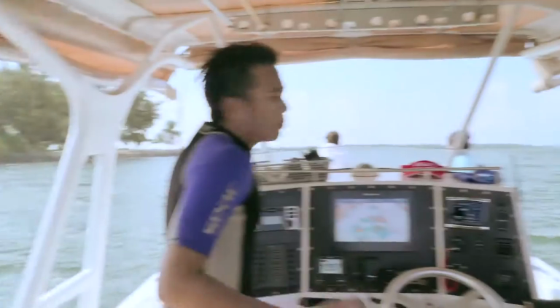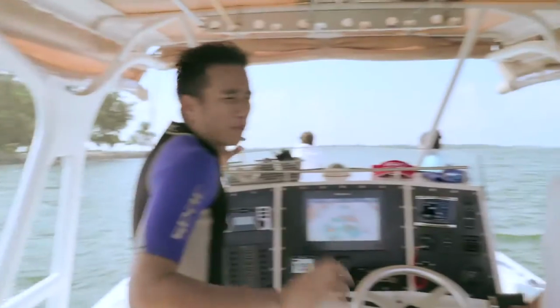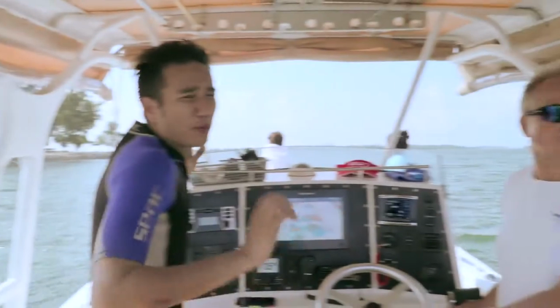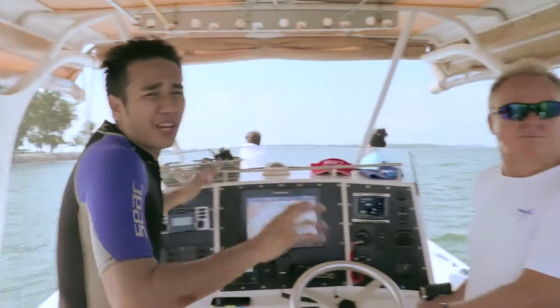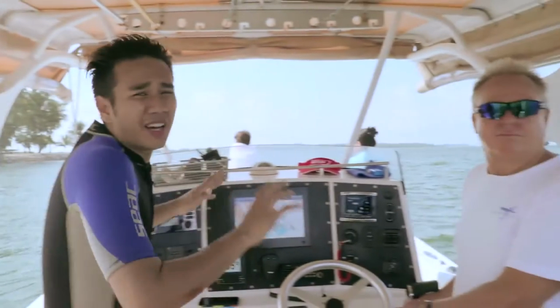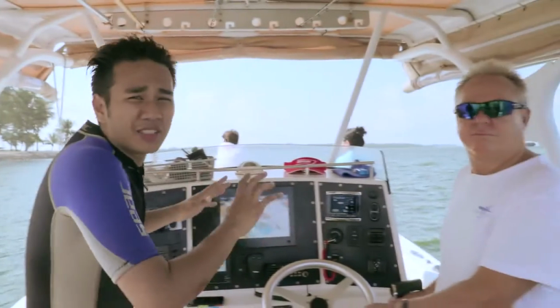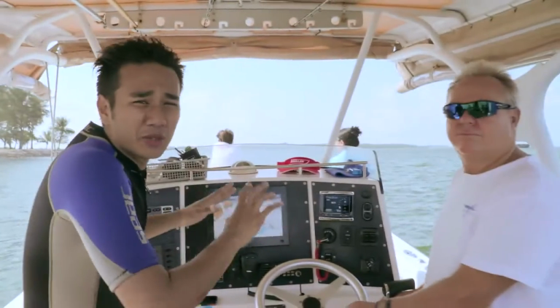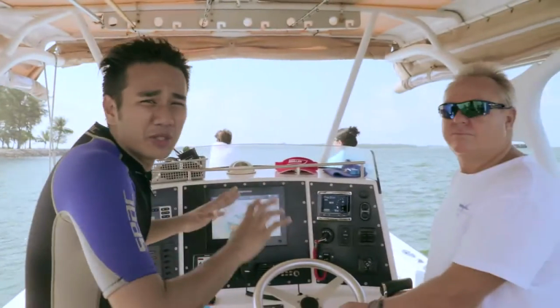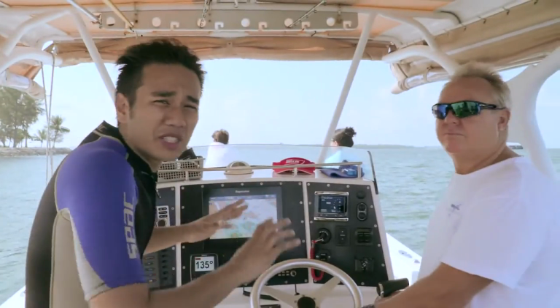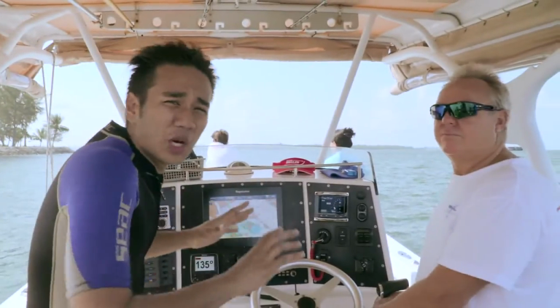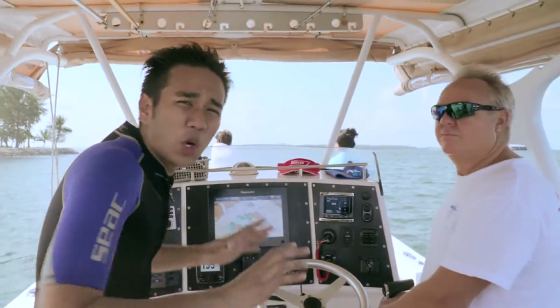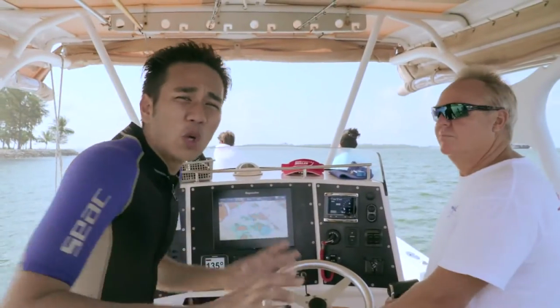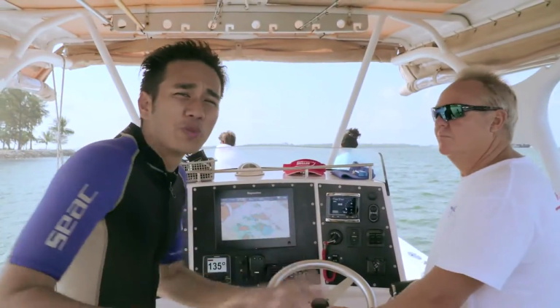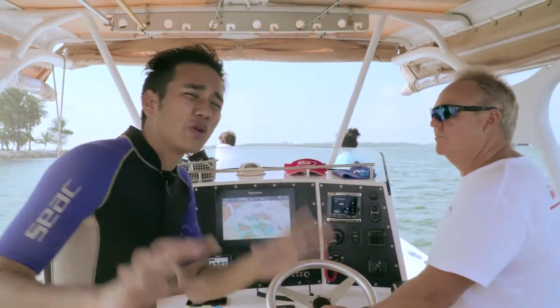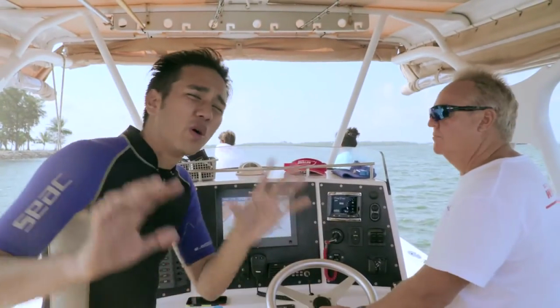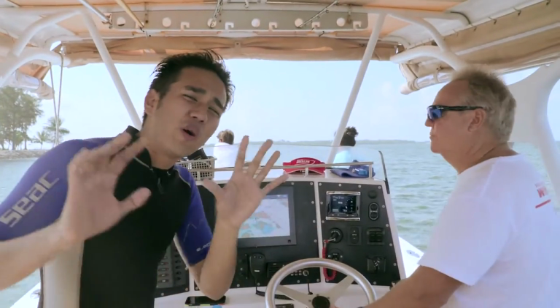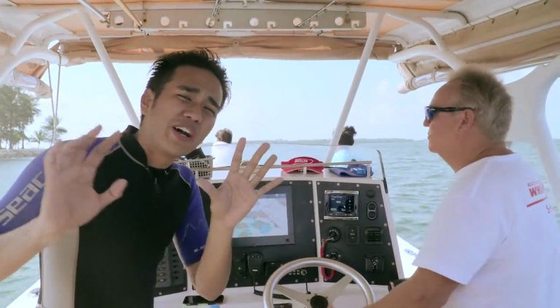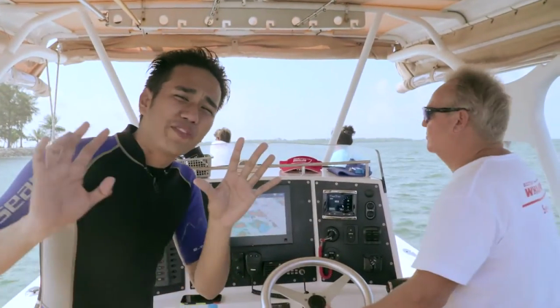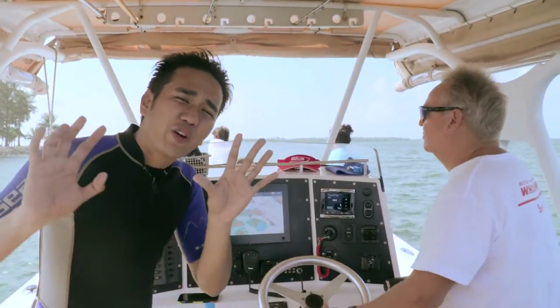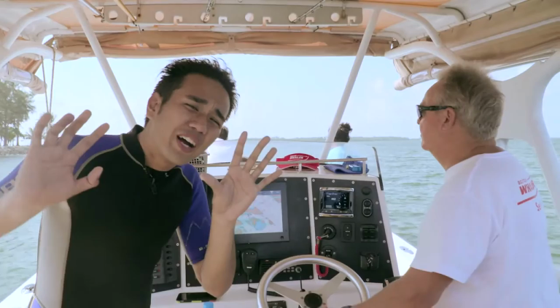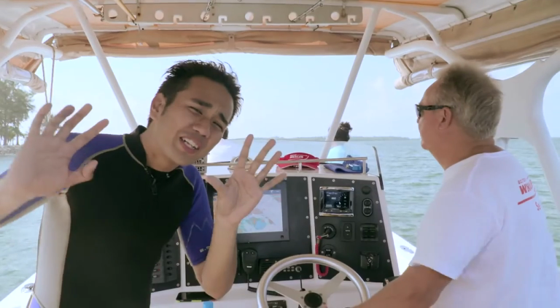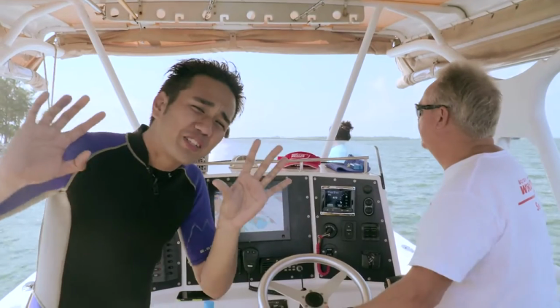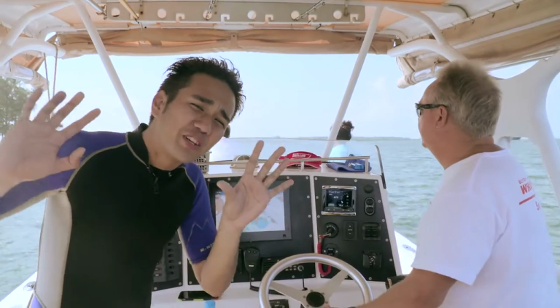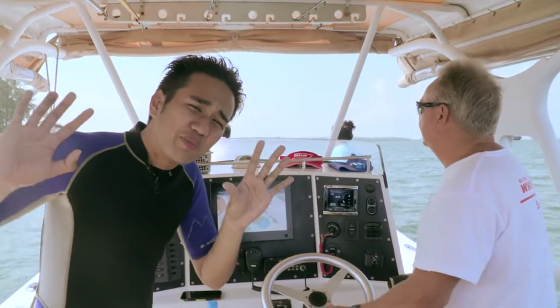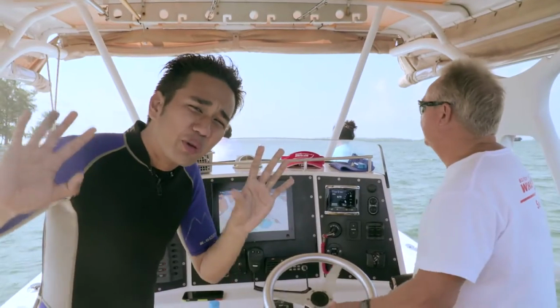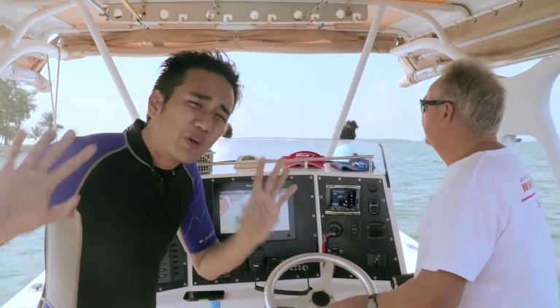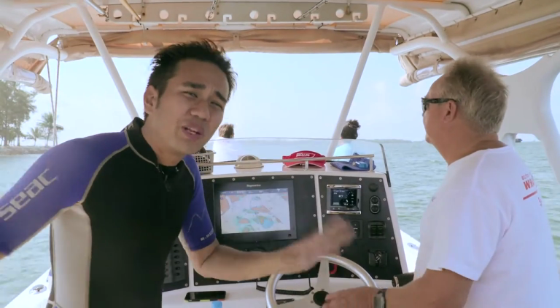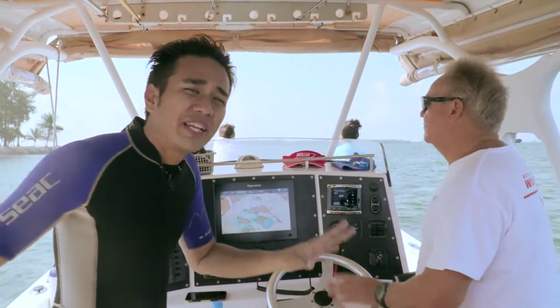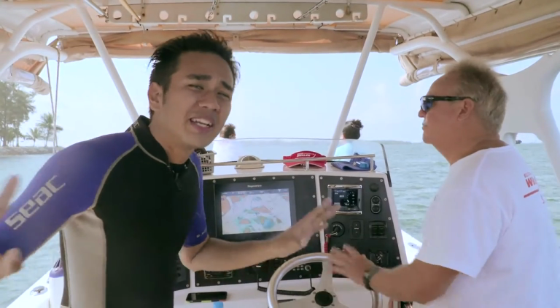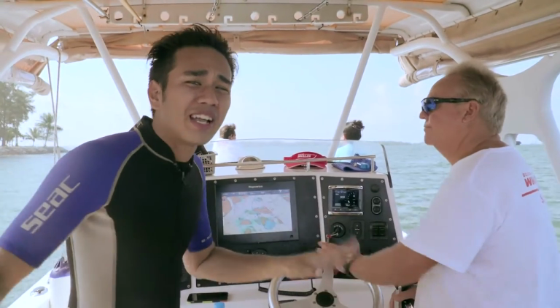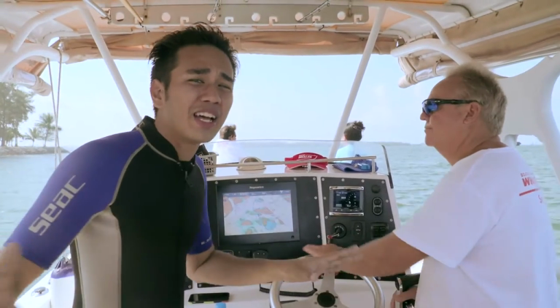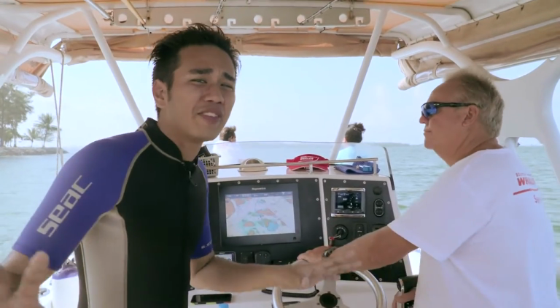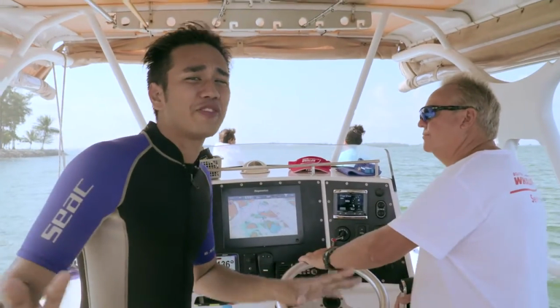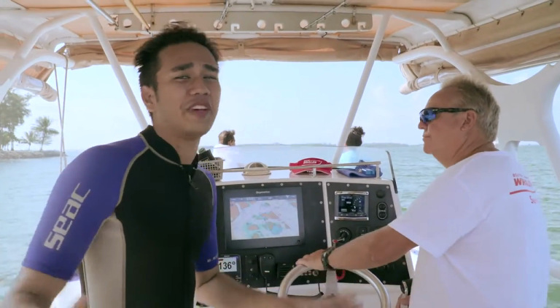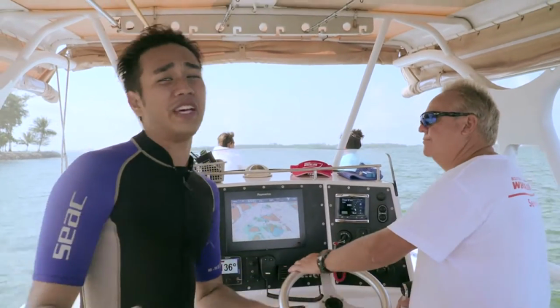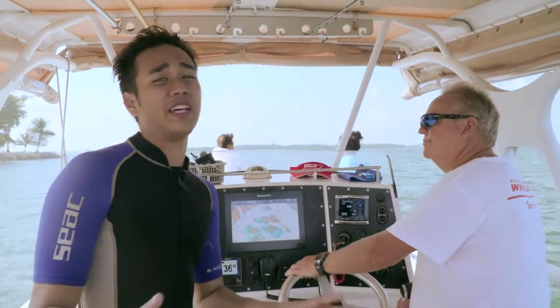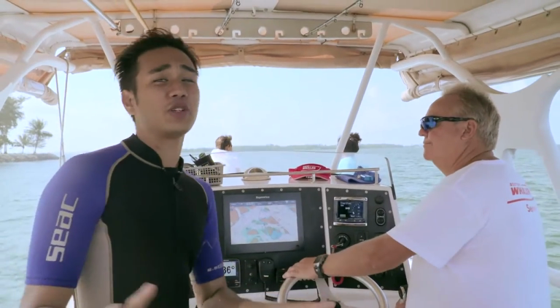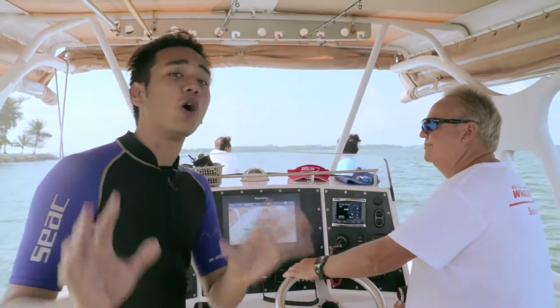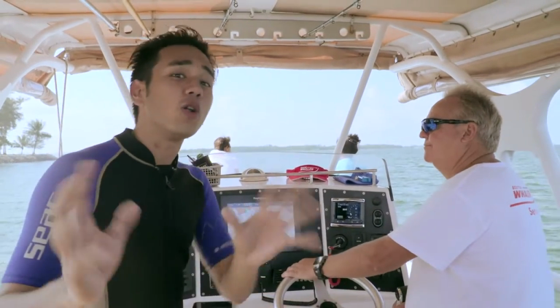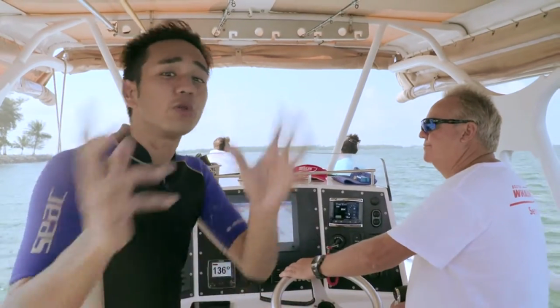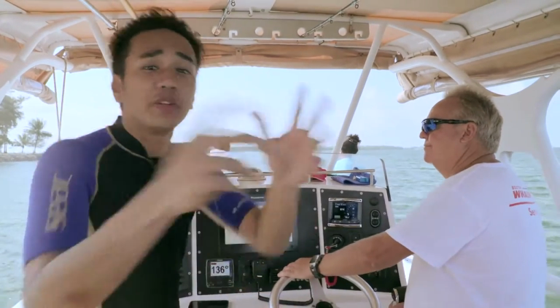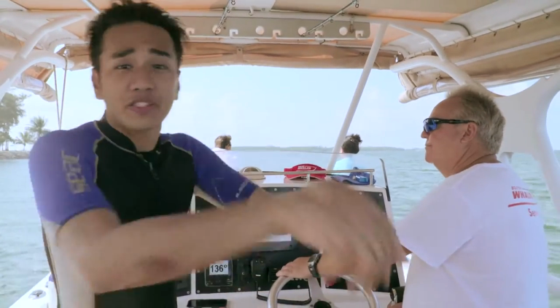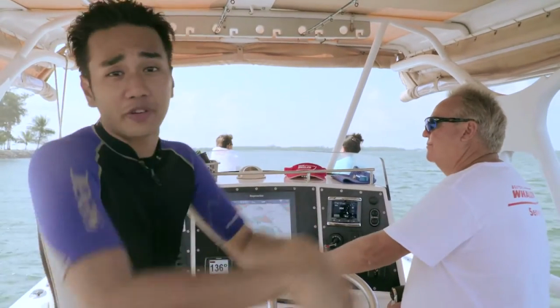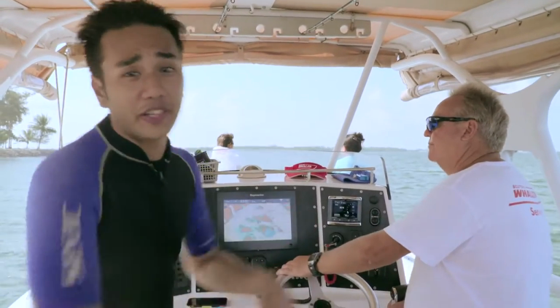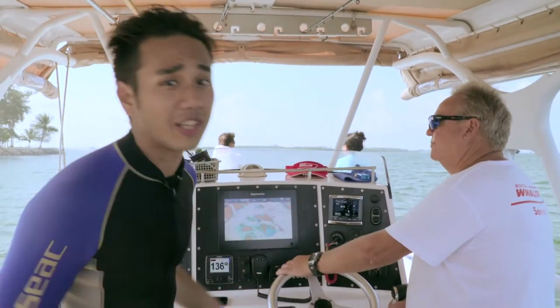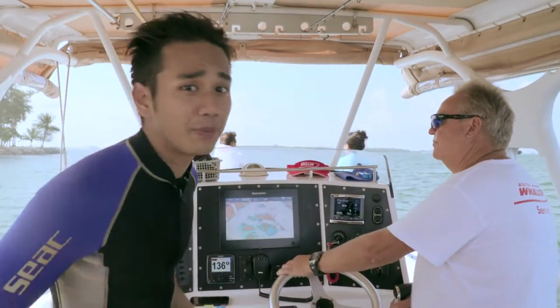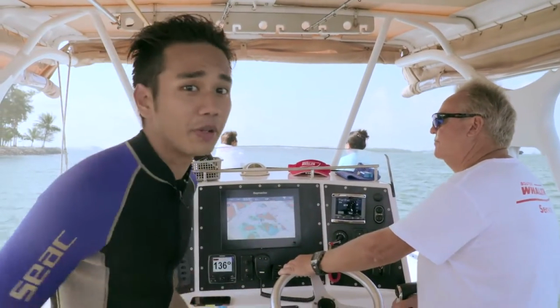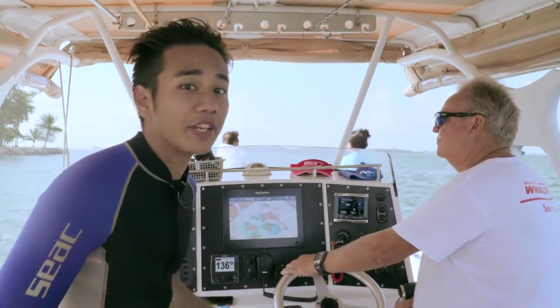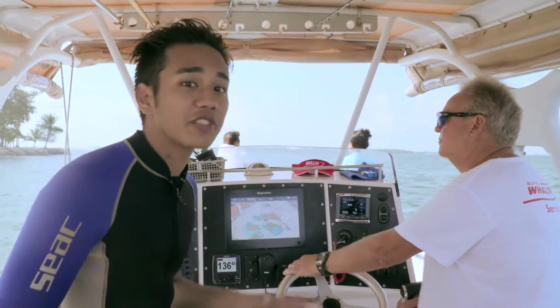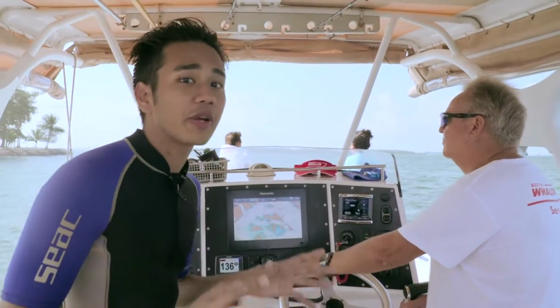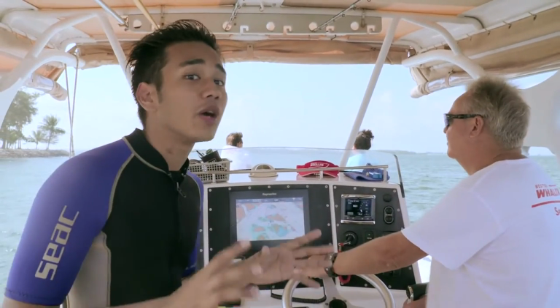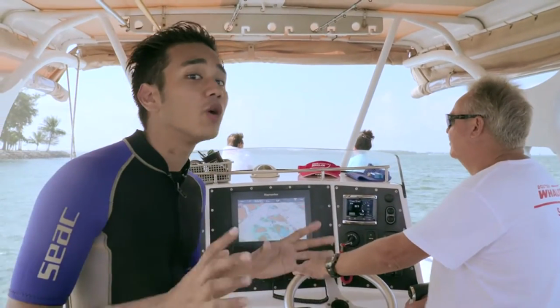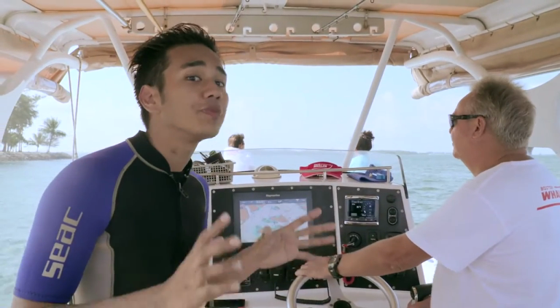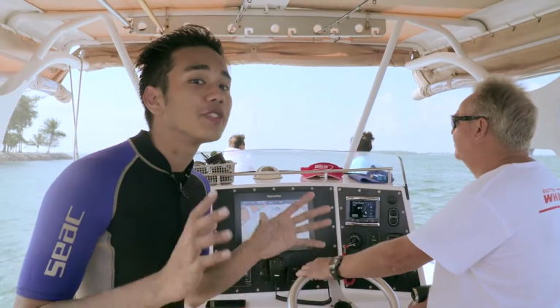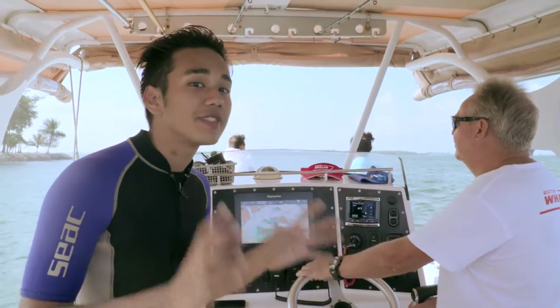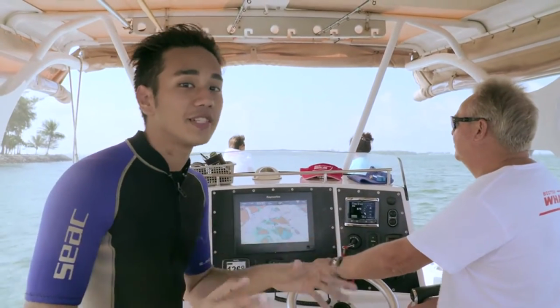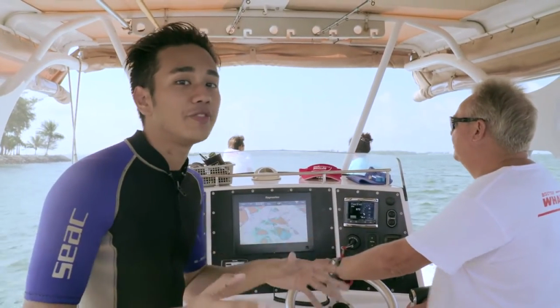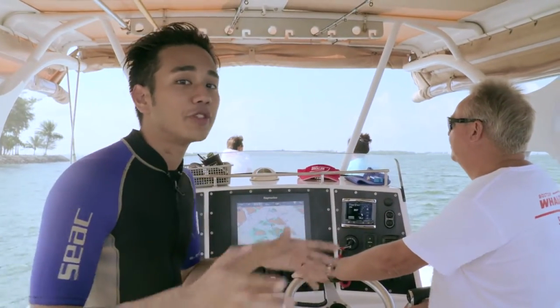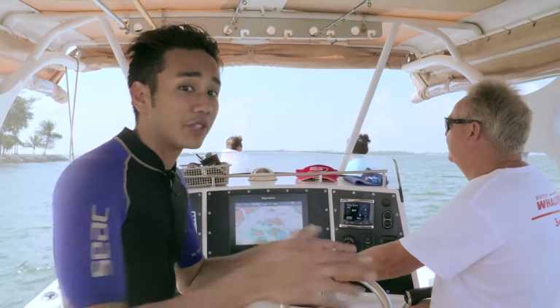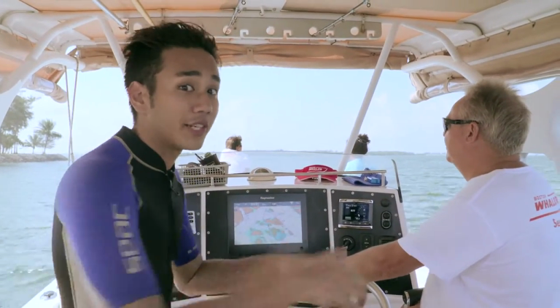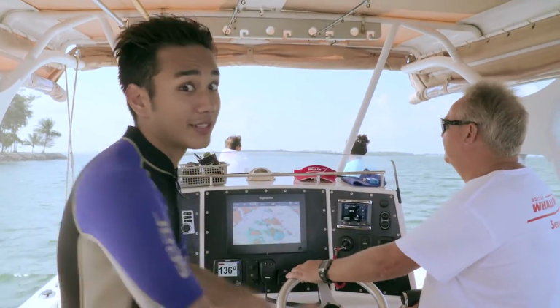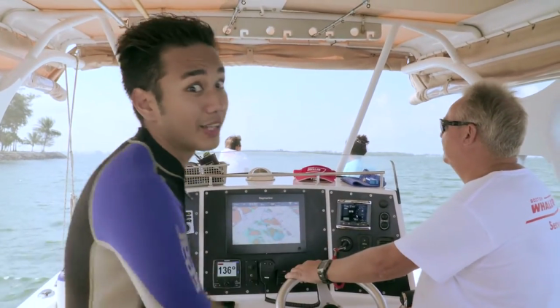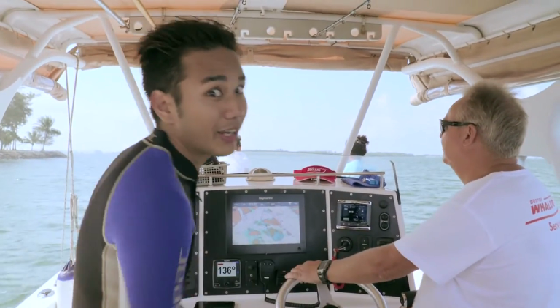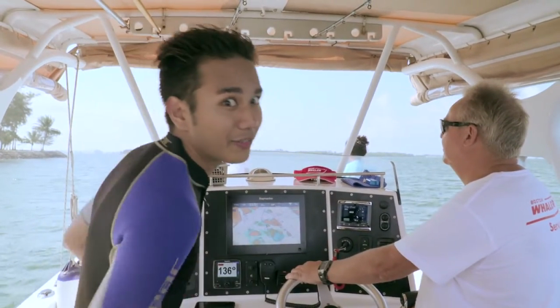Pulau Hantu is home to a wide variety of marine life and coral reefs — and that's what I hope to see on today's dive.